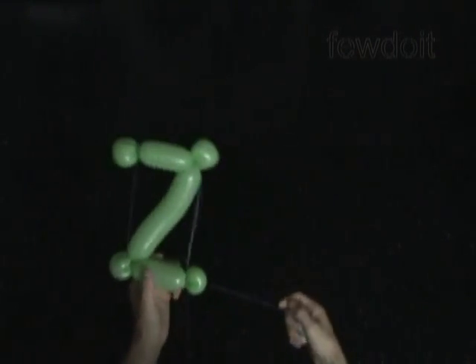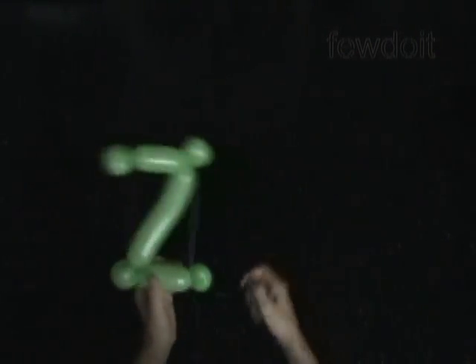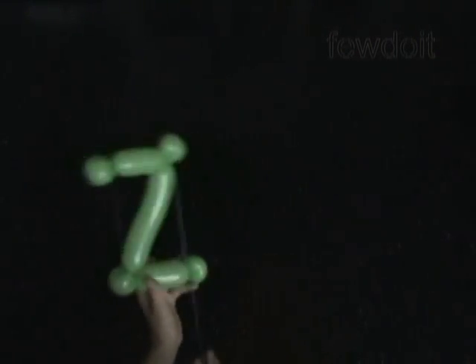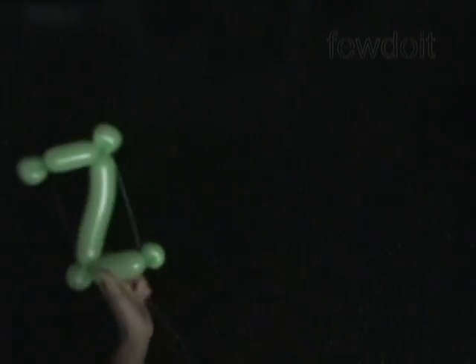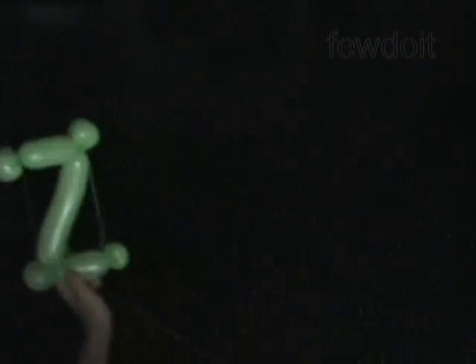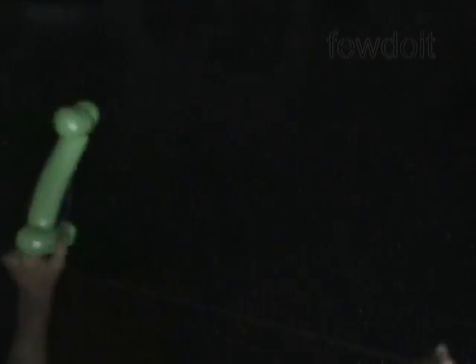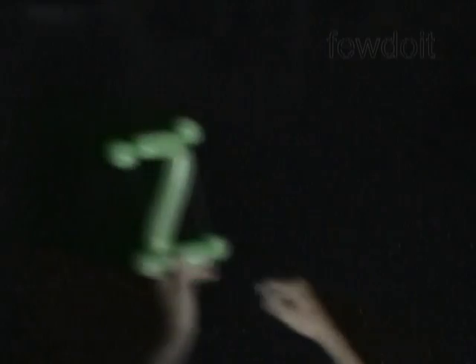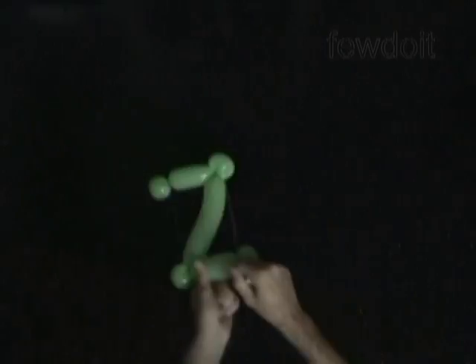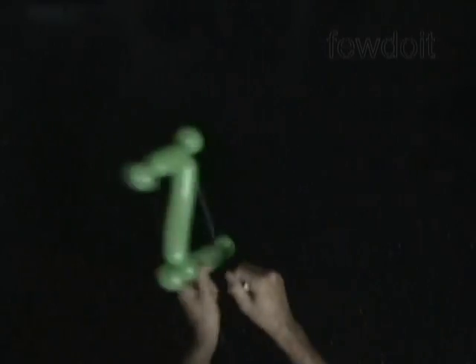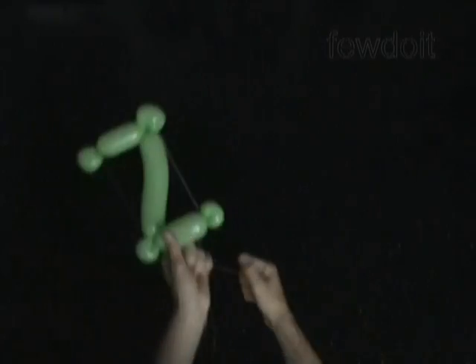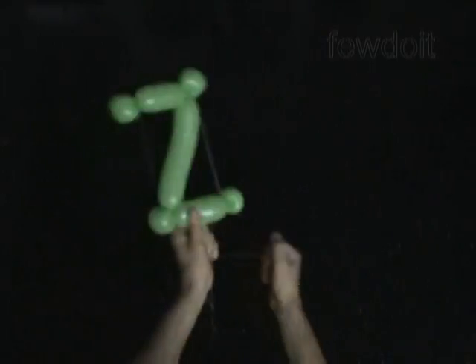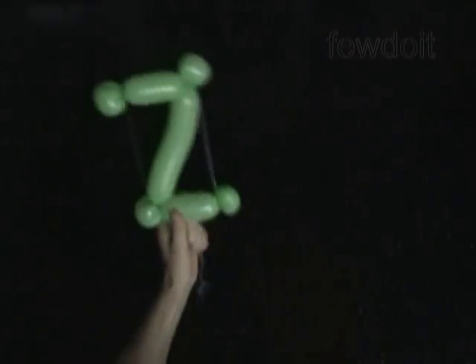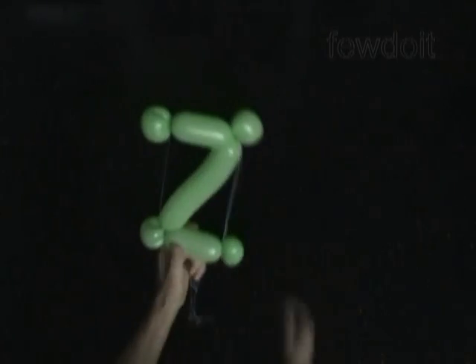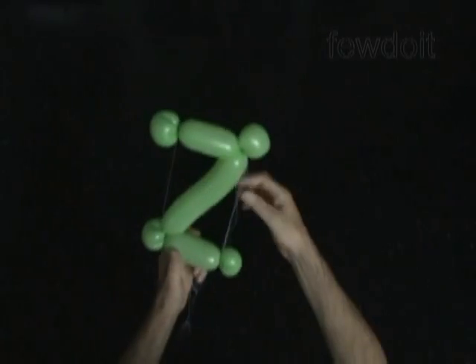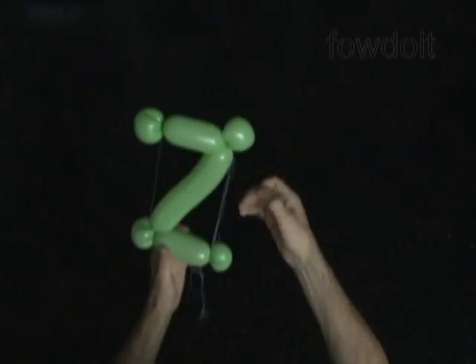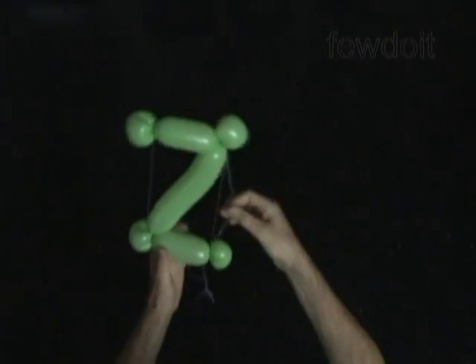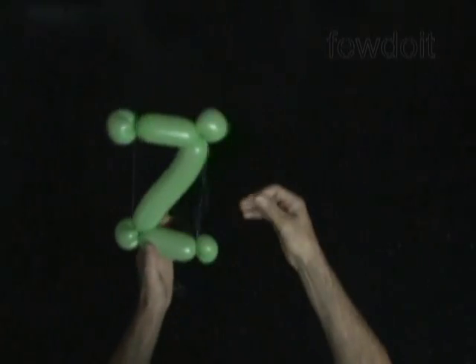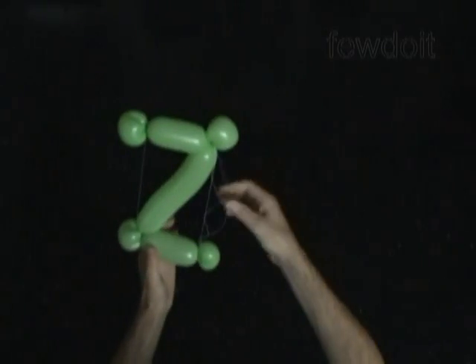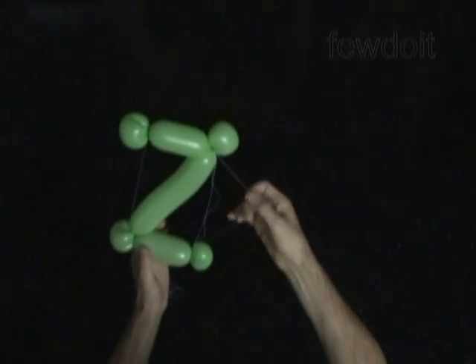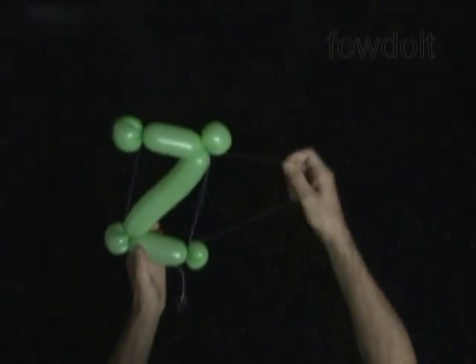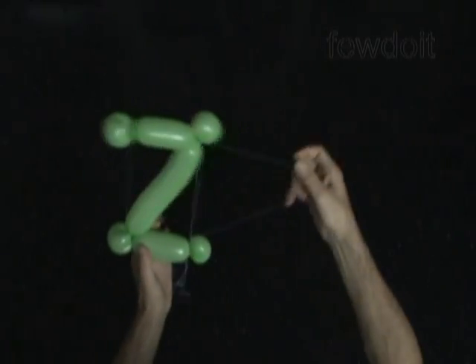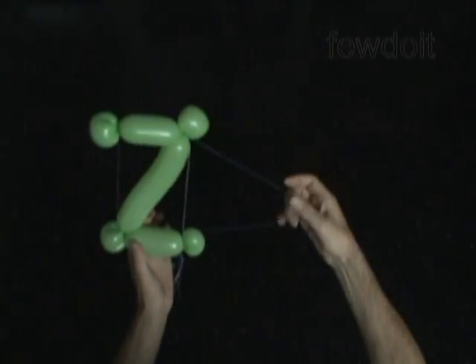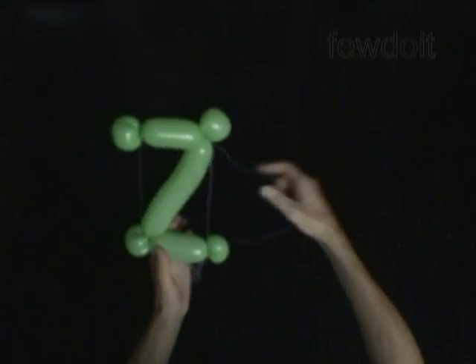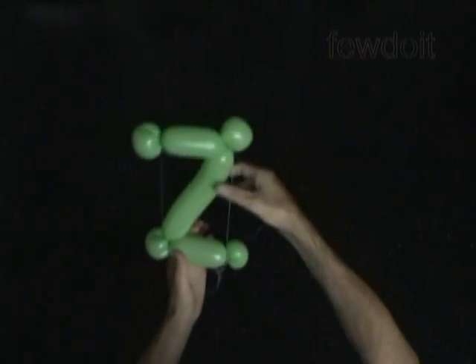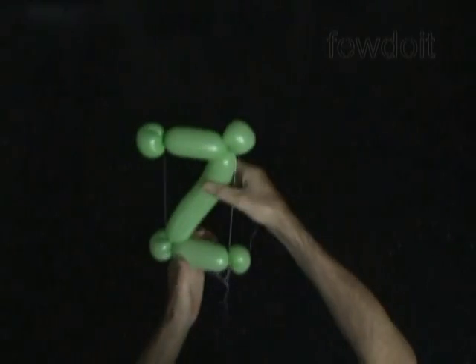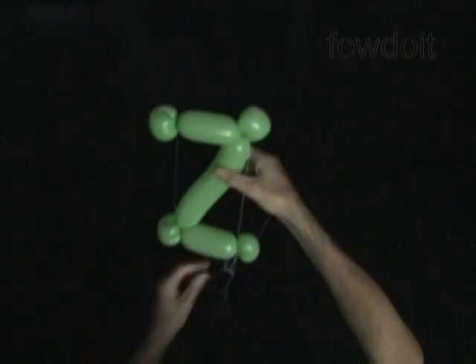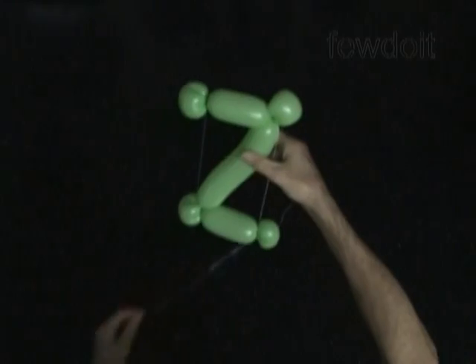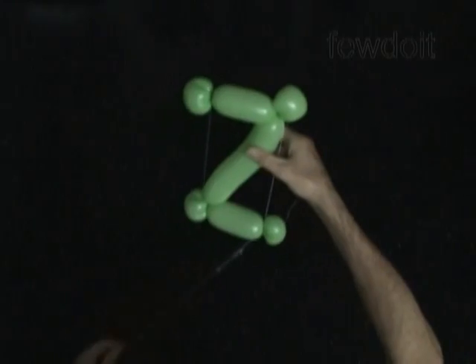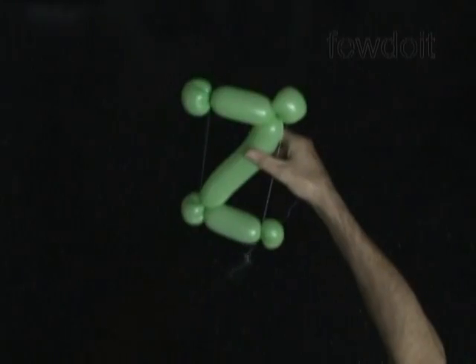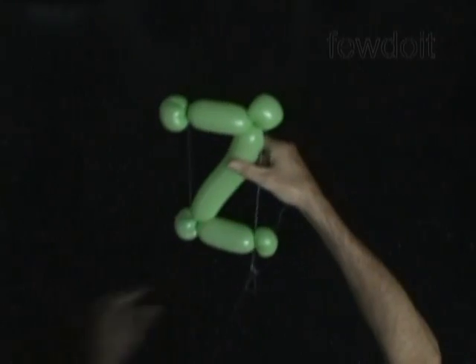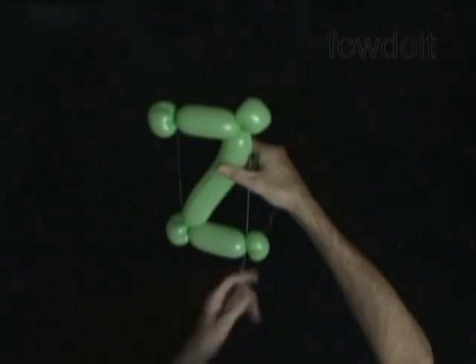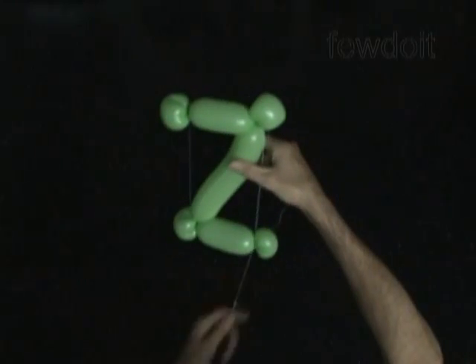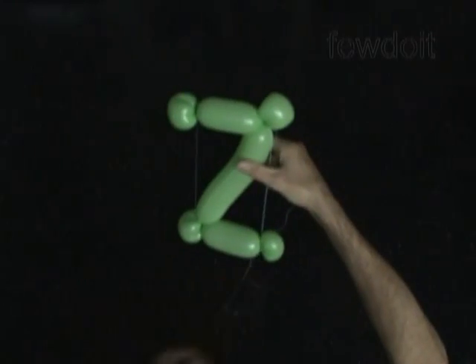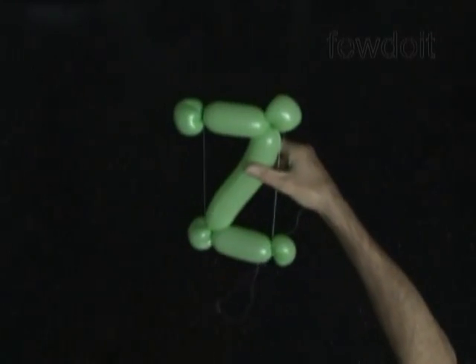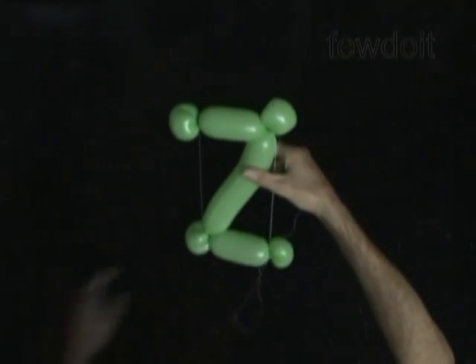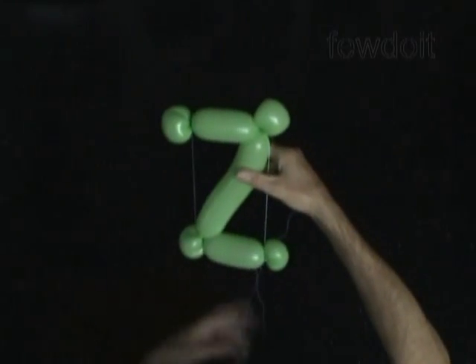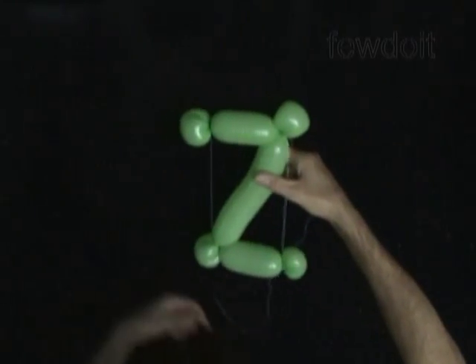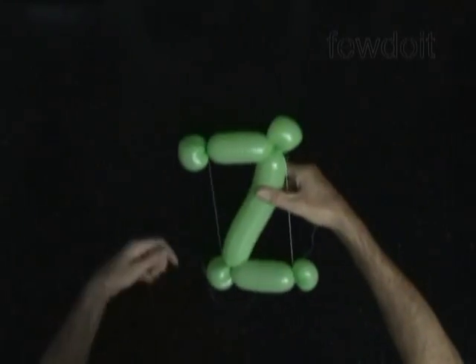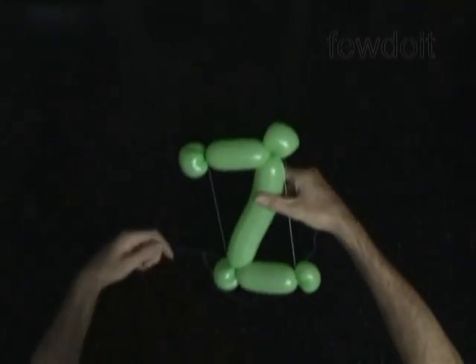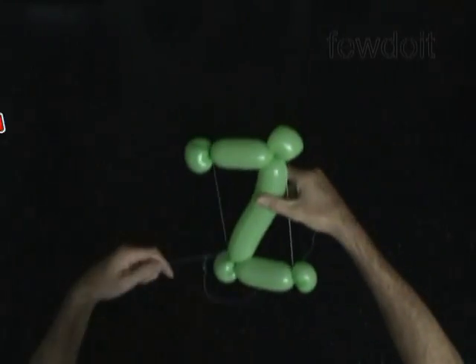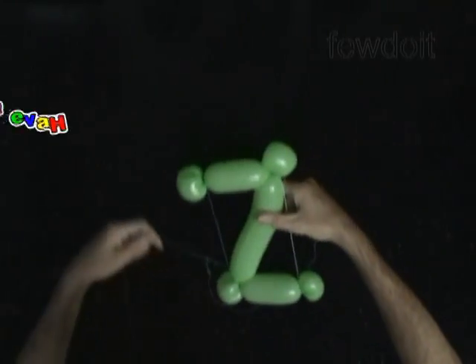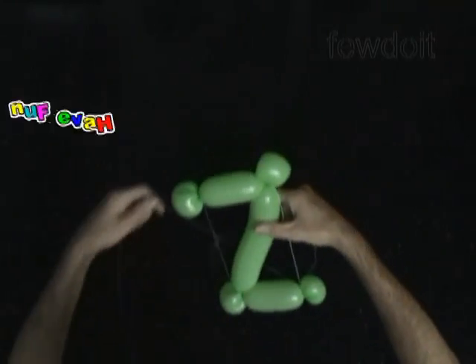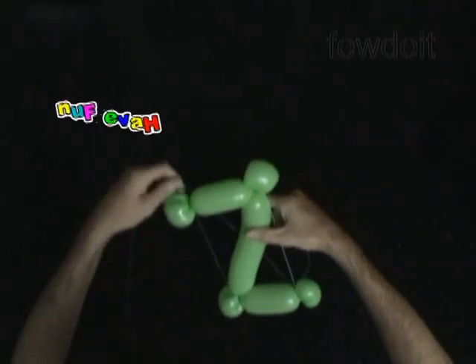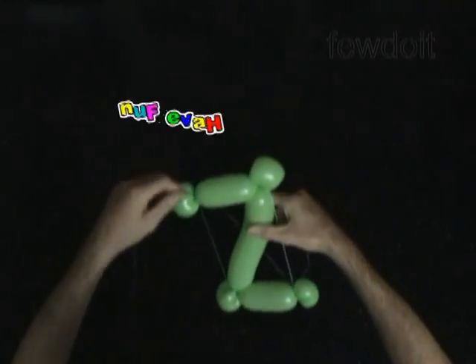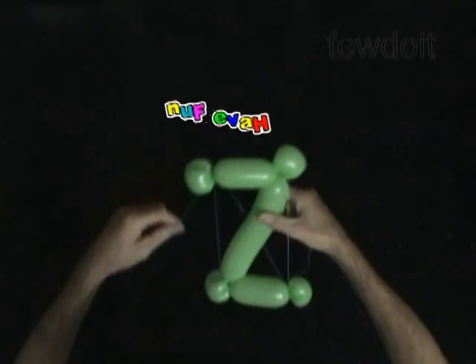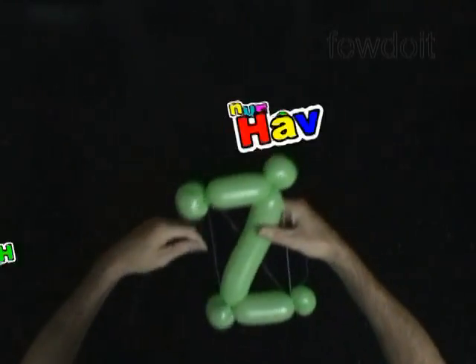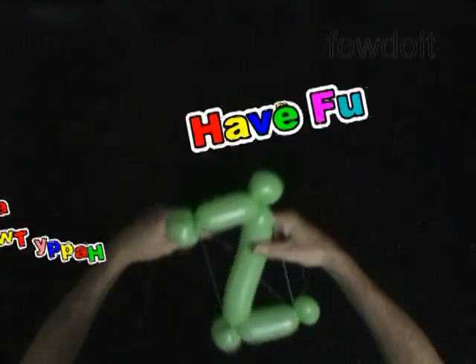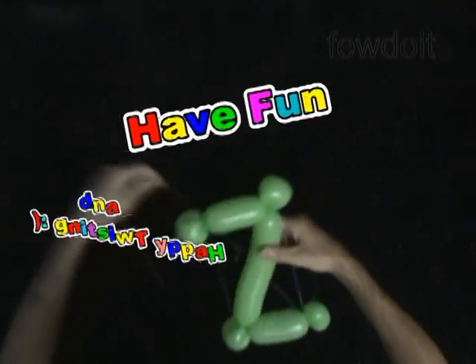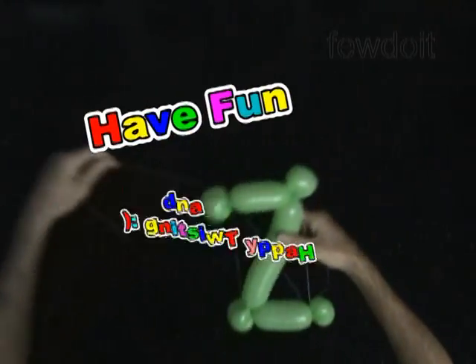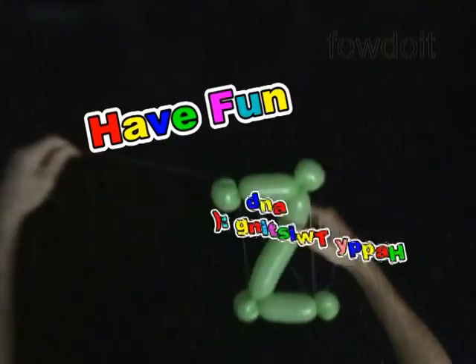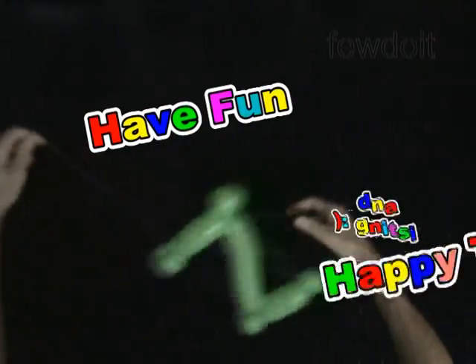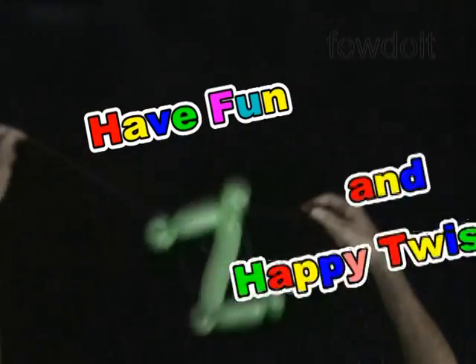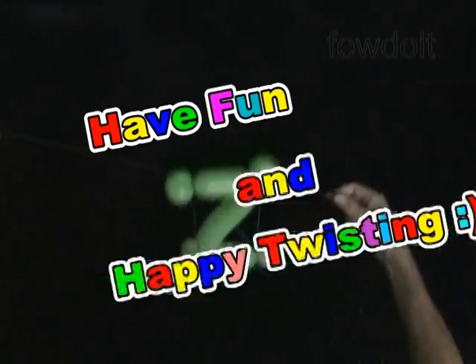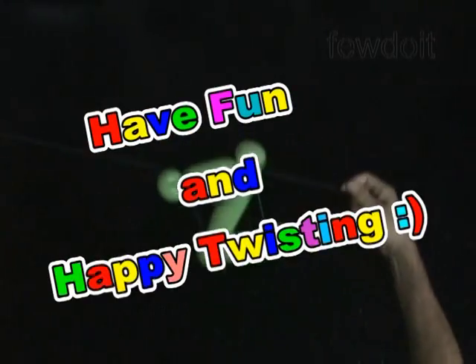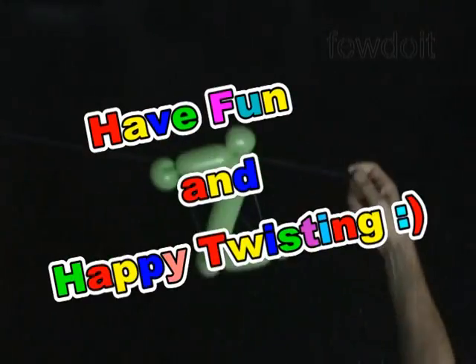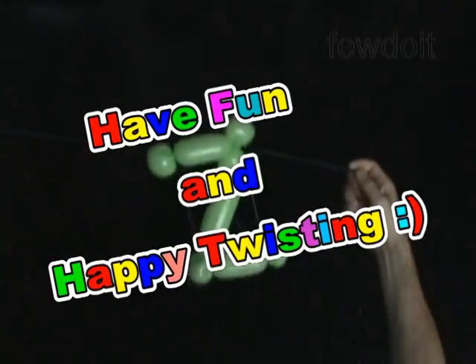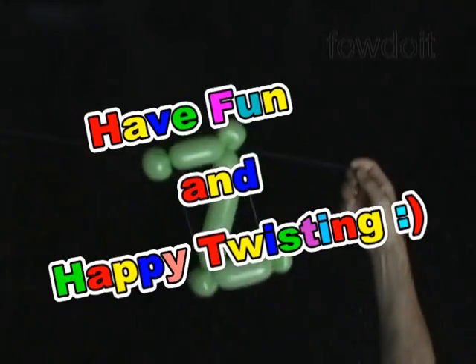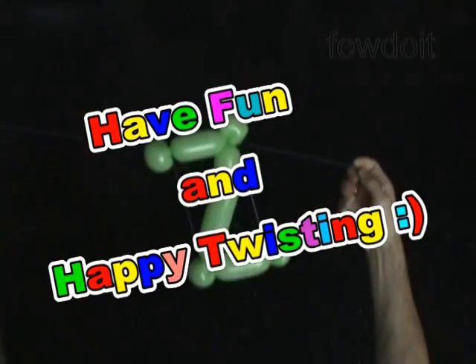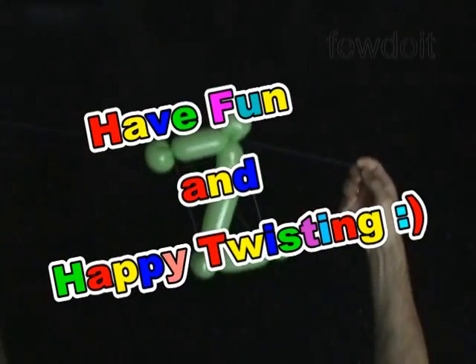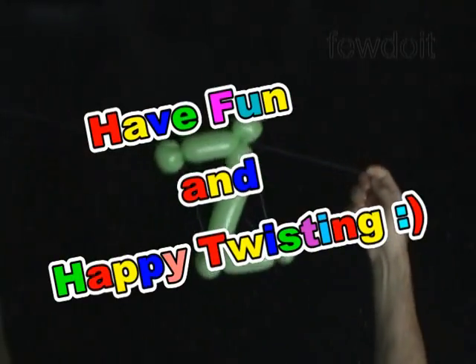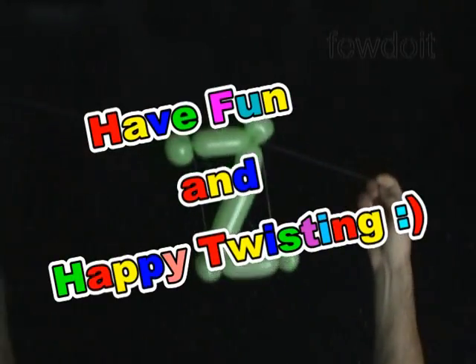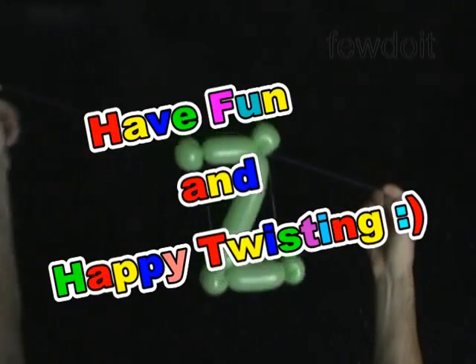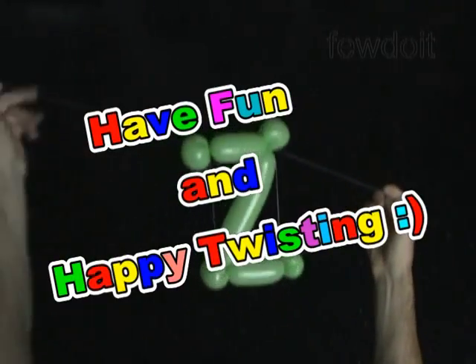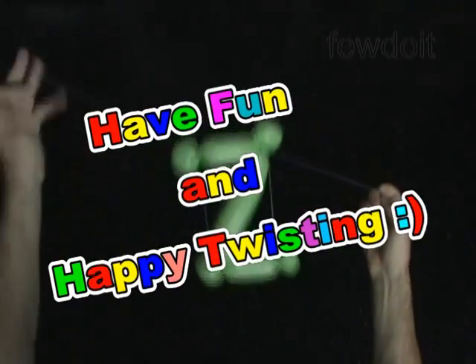We can use clear sticky tape to attach words to the wall or suspend it from the ceiling. Have fun and happy twisting!